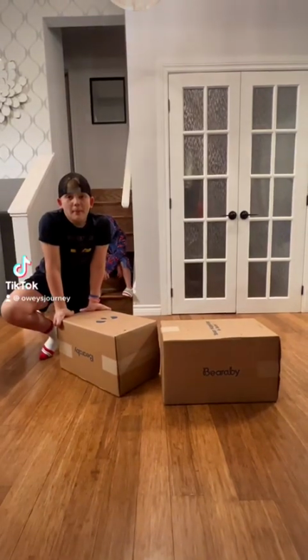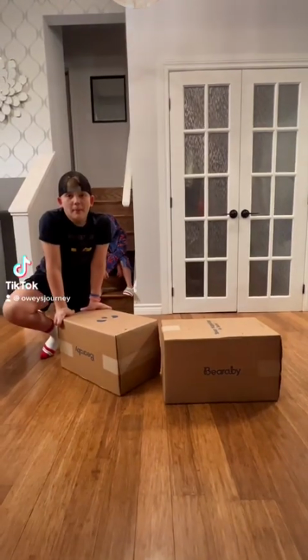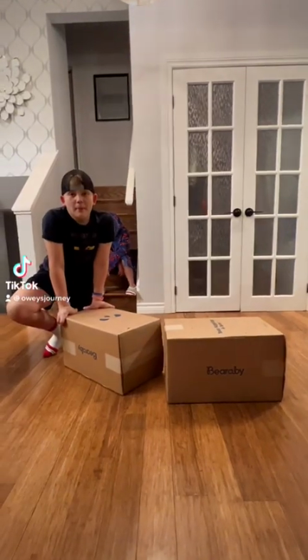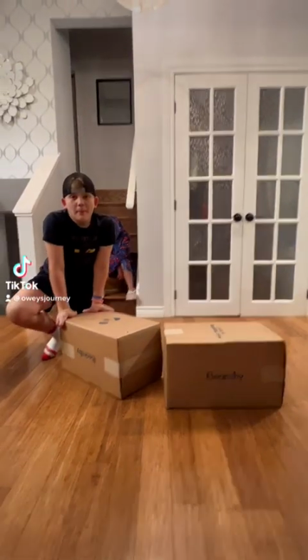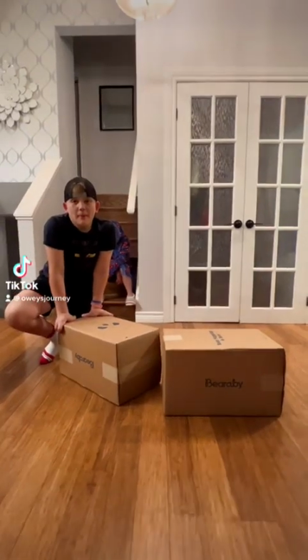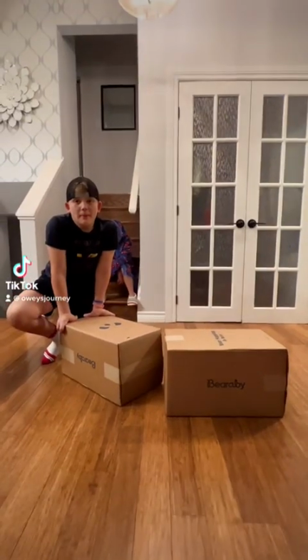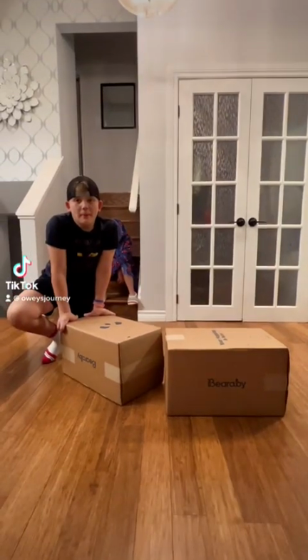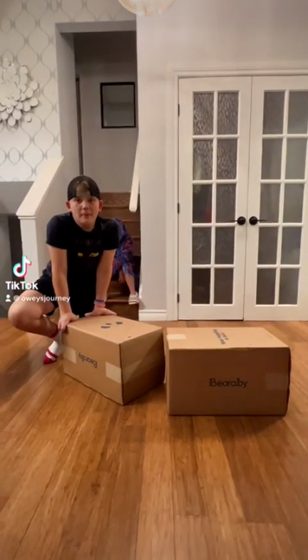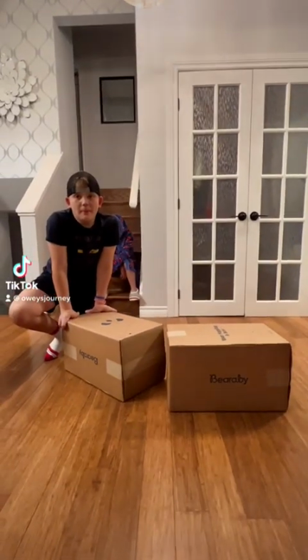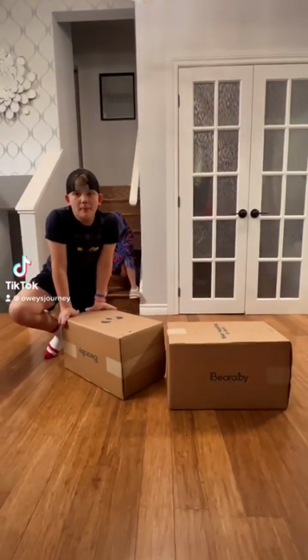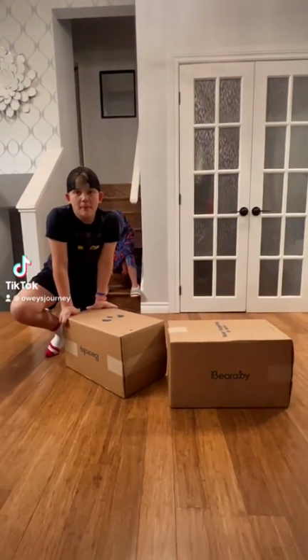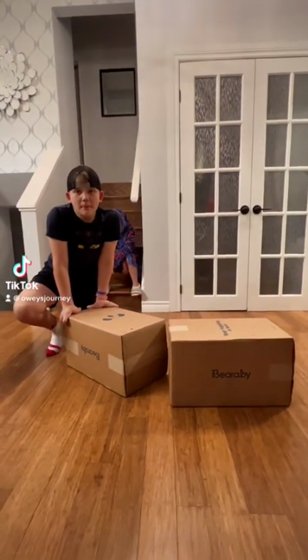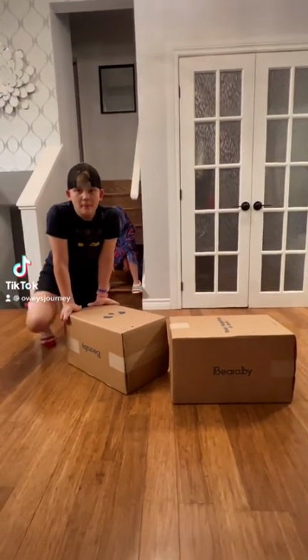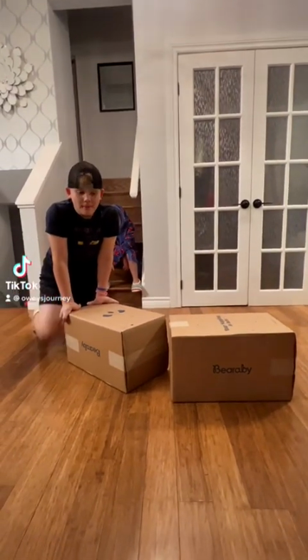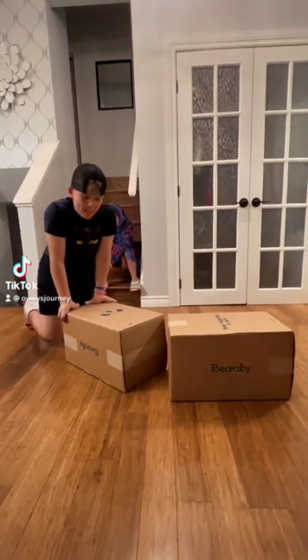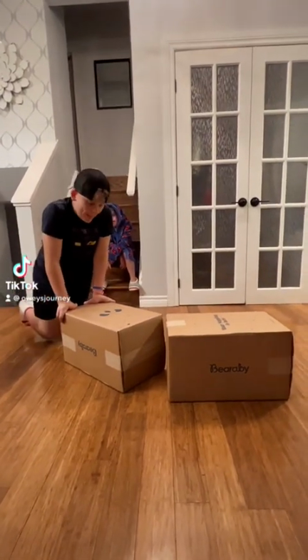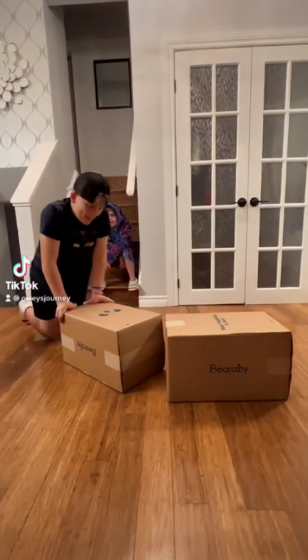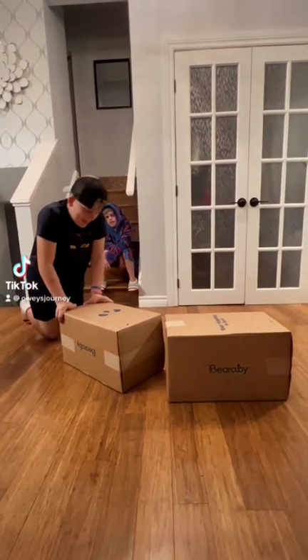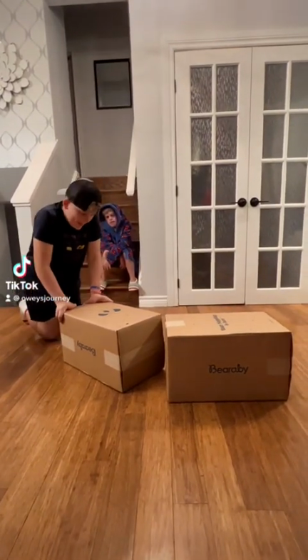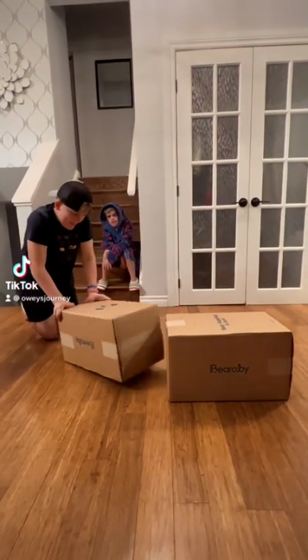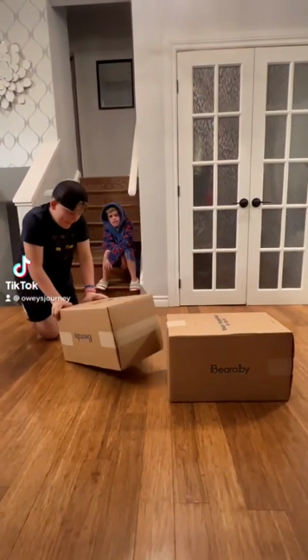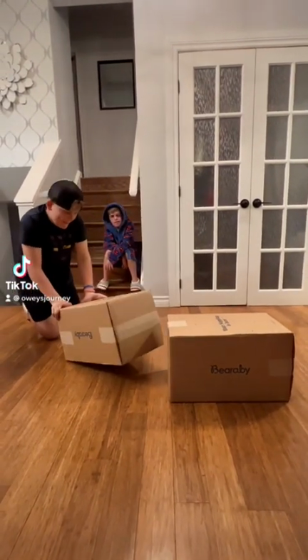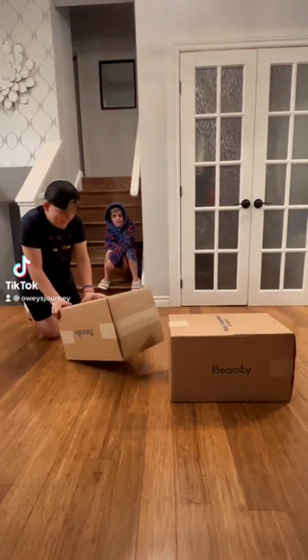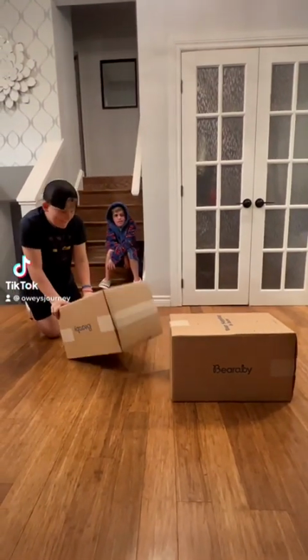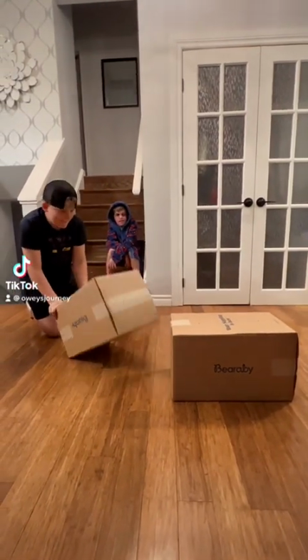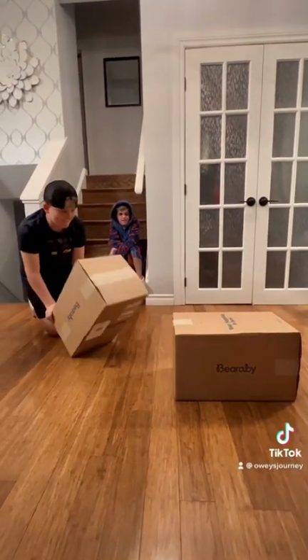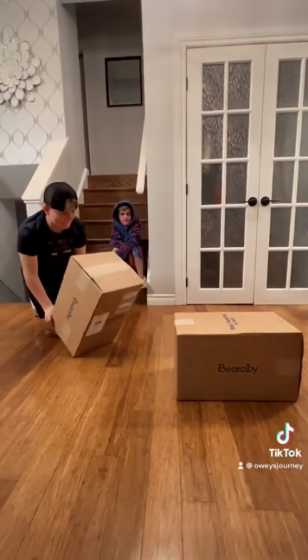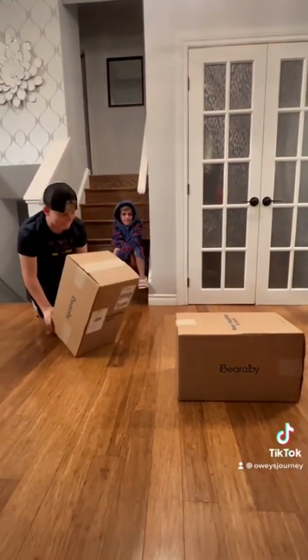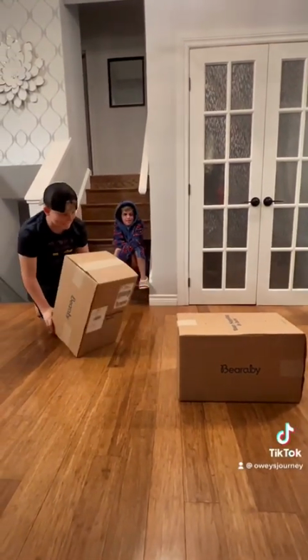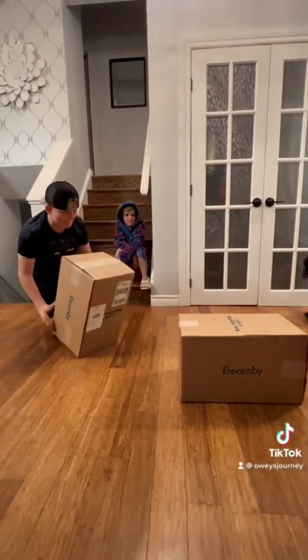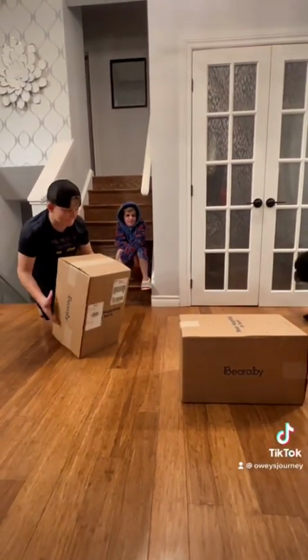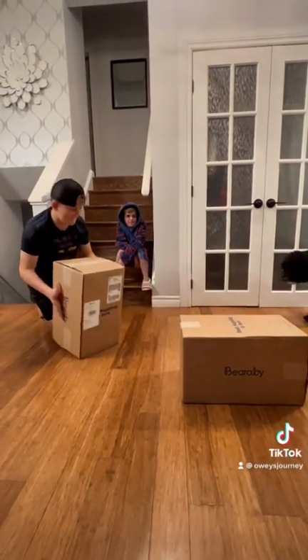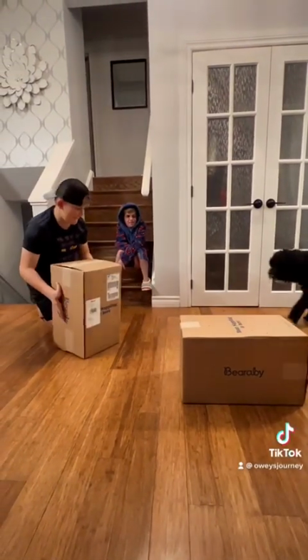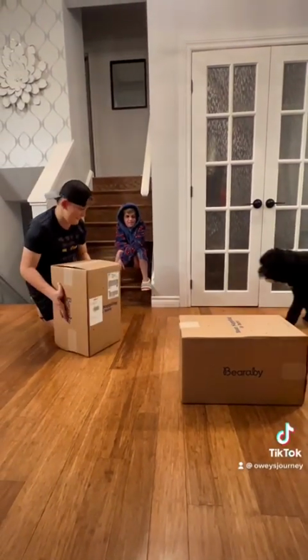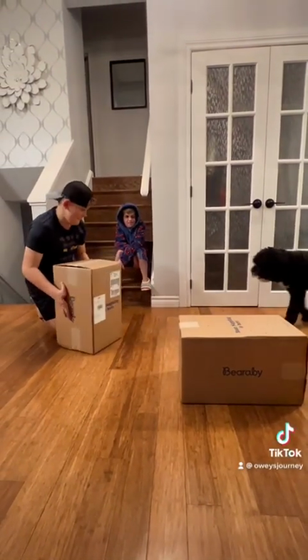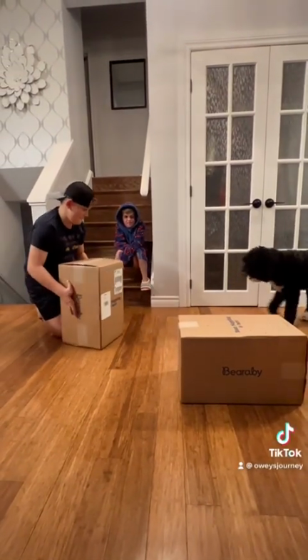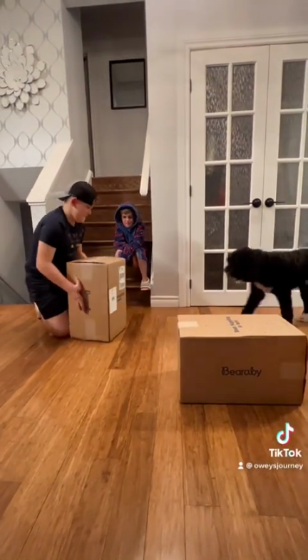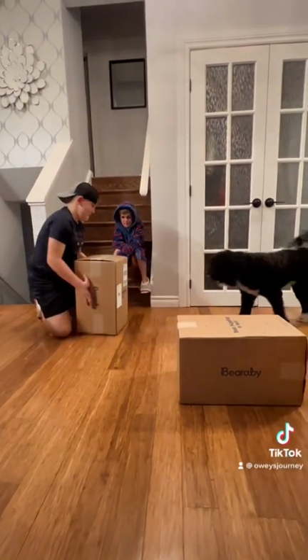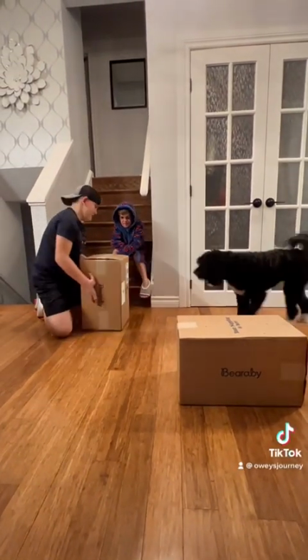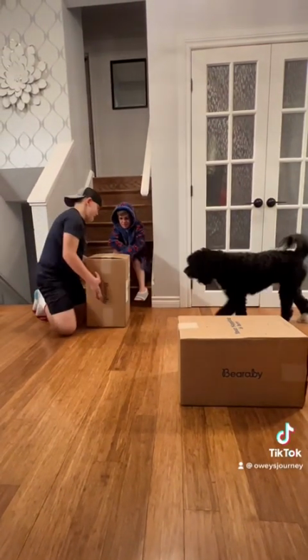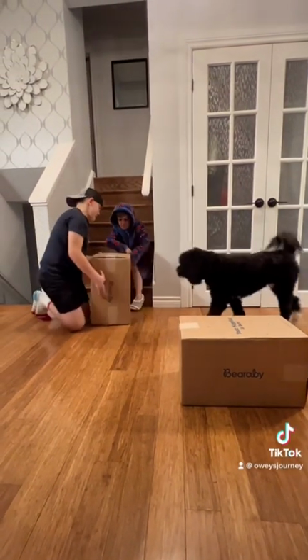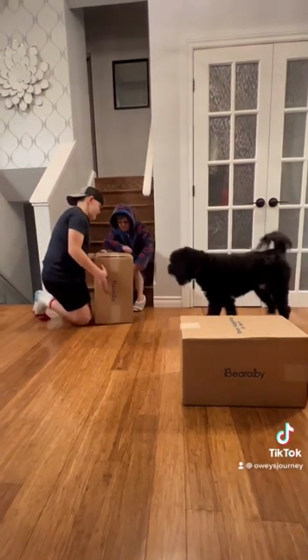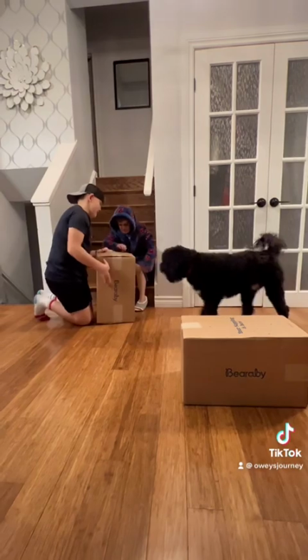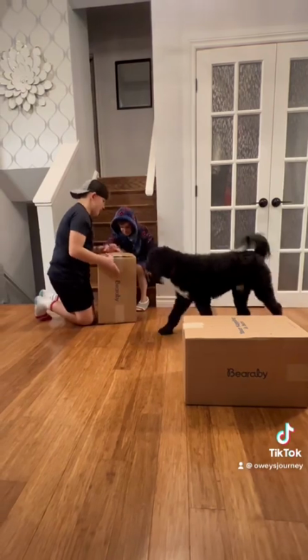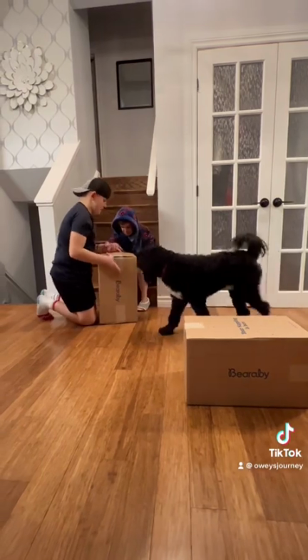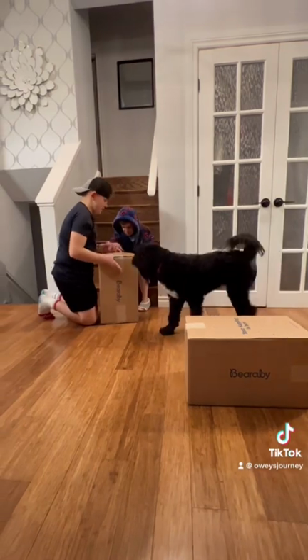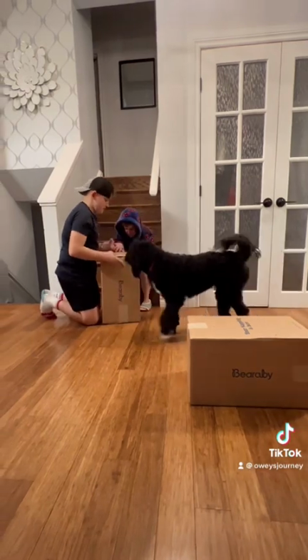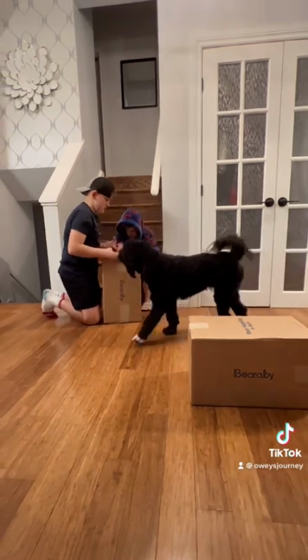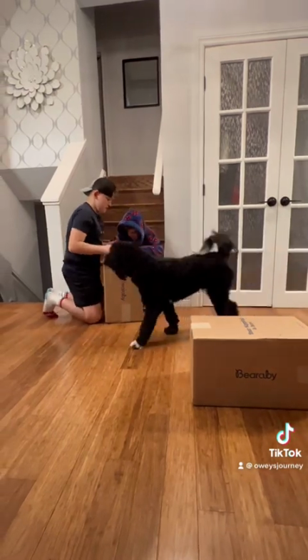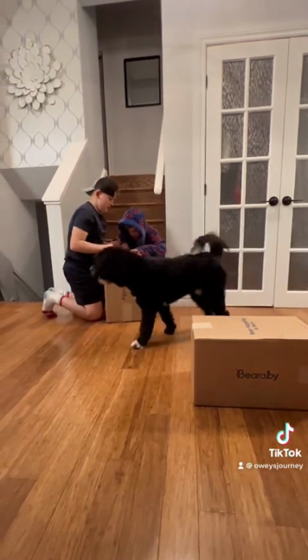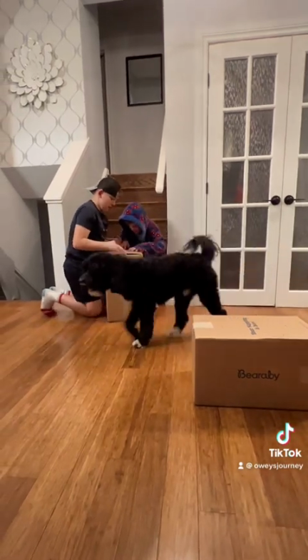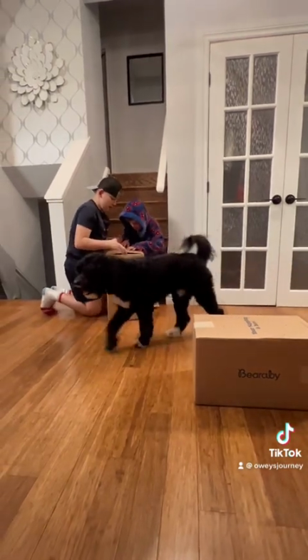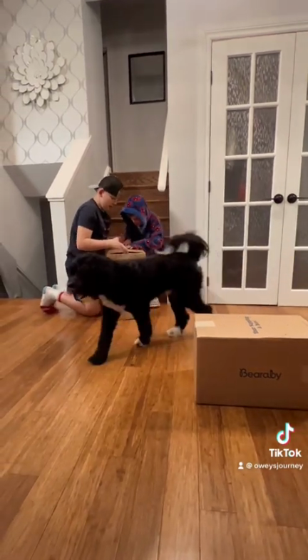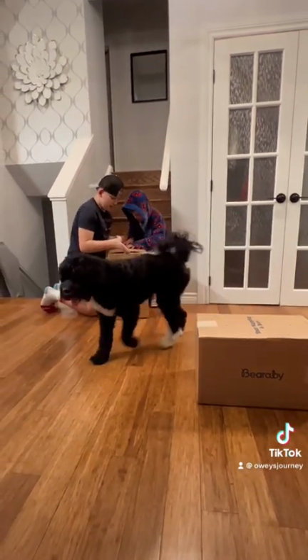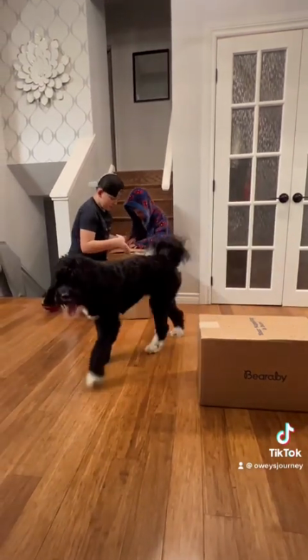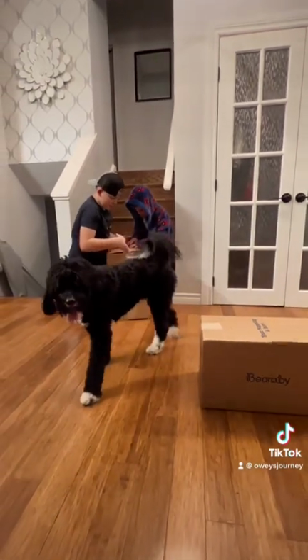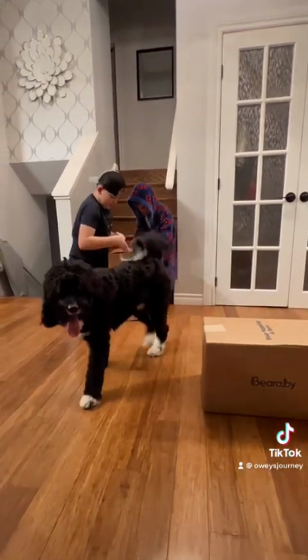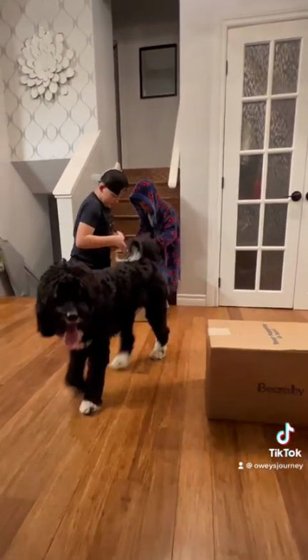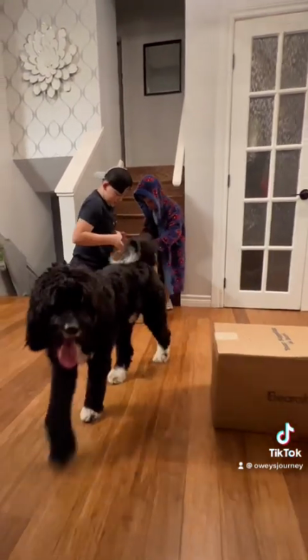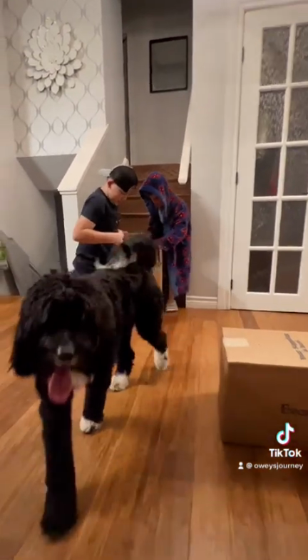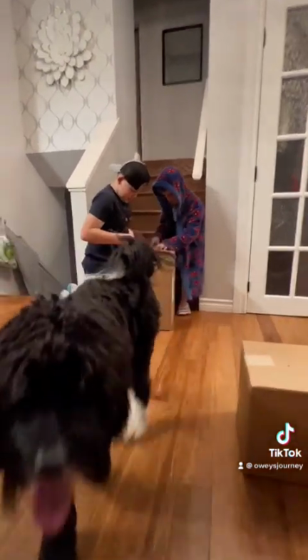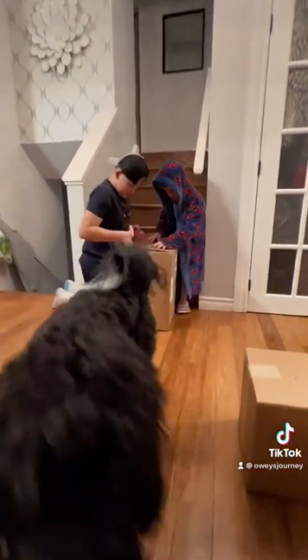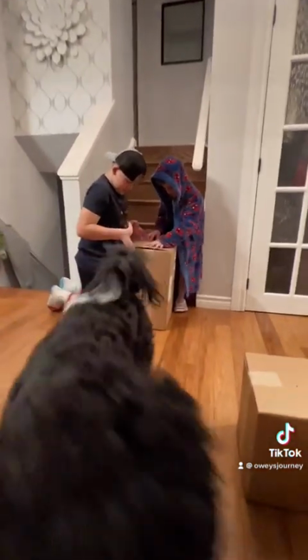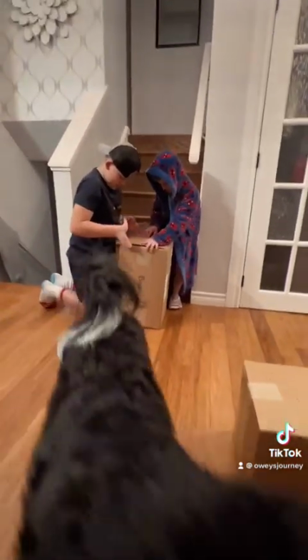Here's Owie and Oliver — these two boxes arrived for them today. We're going to open them up and see what they are.